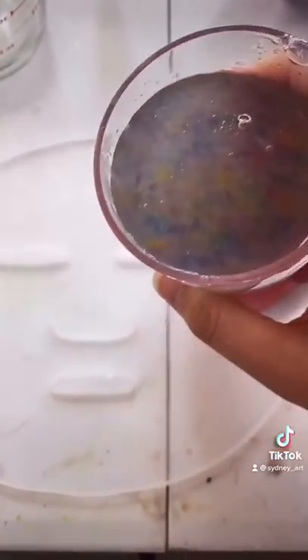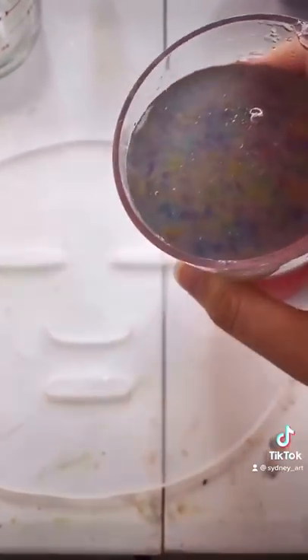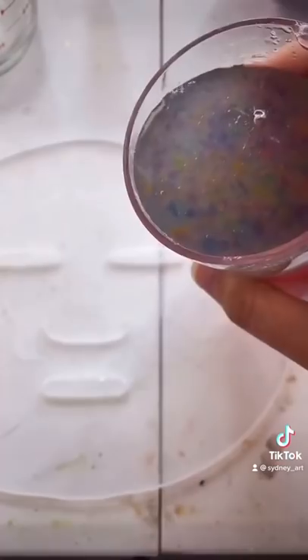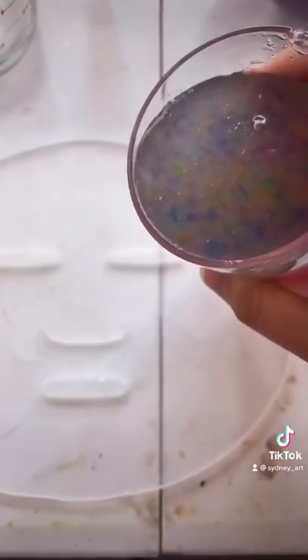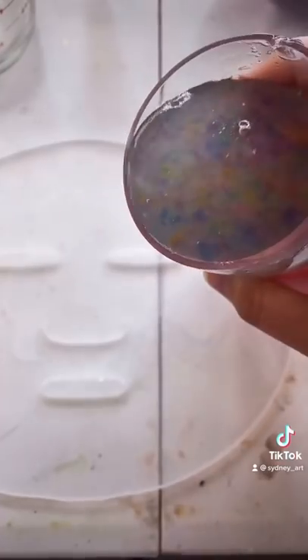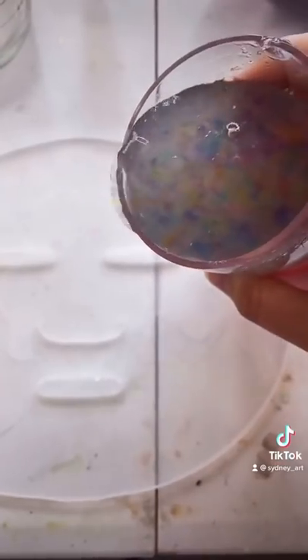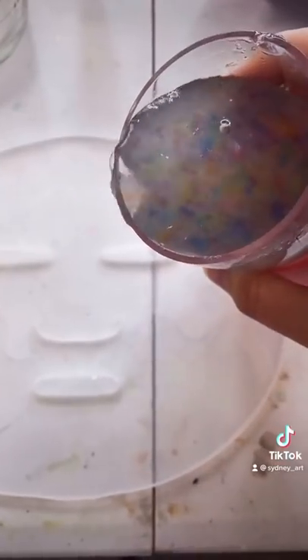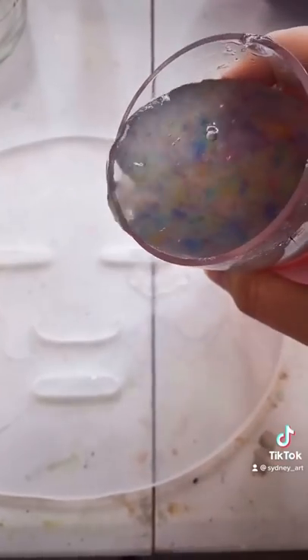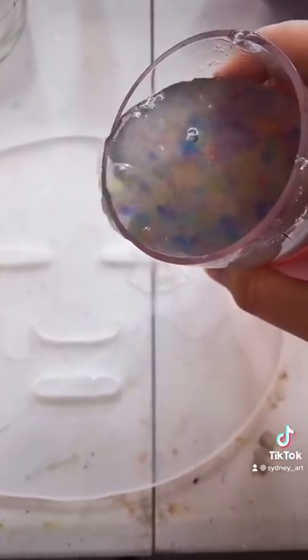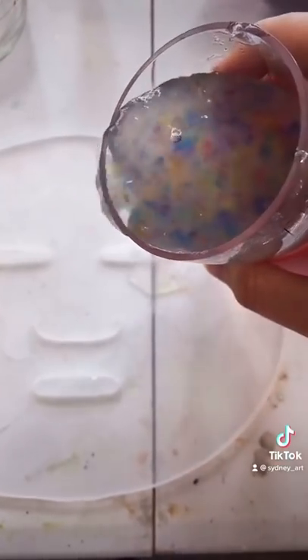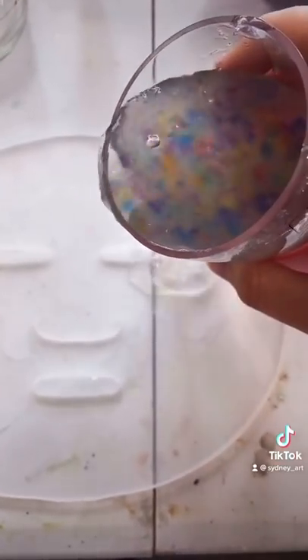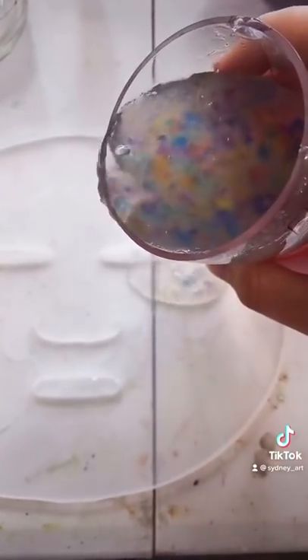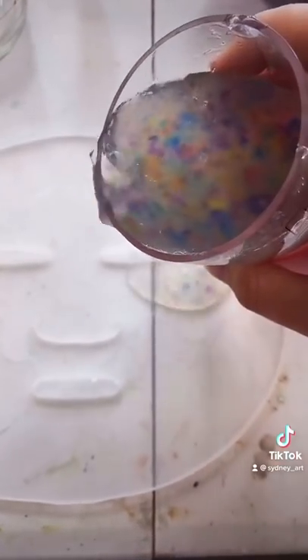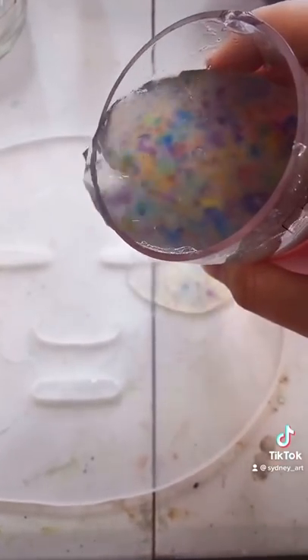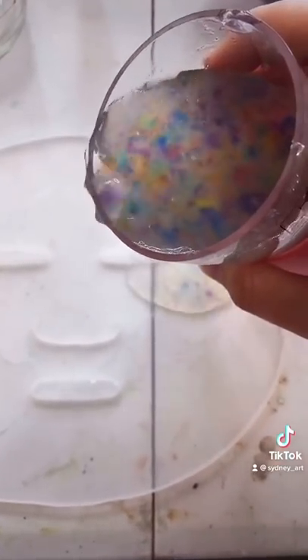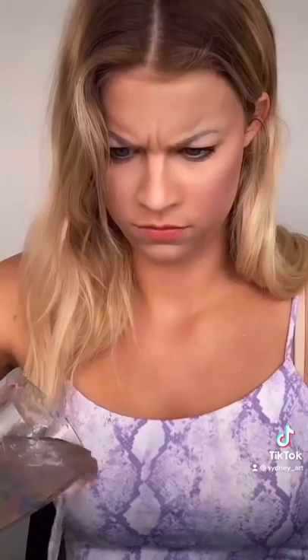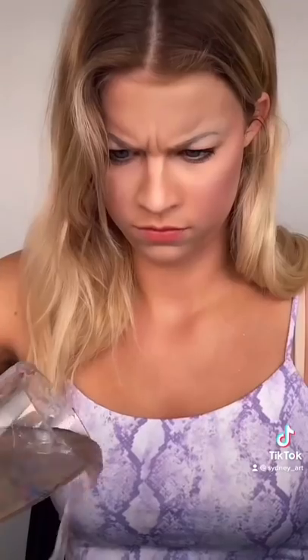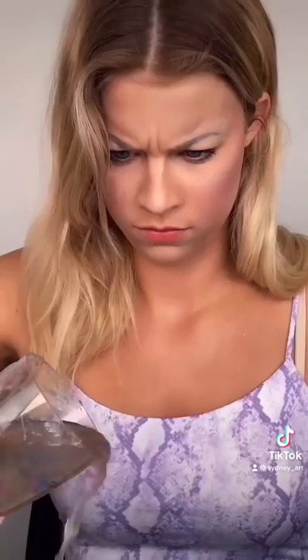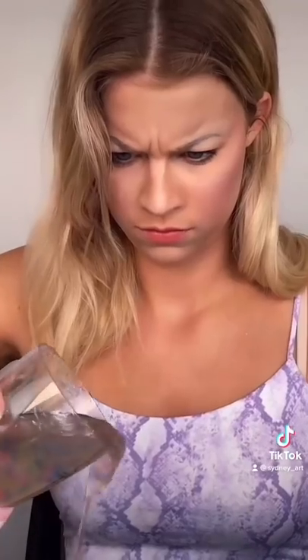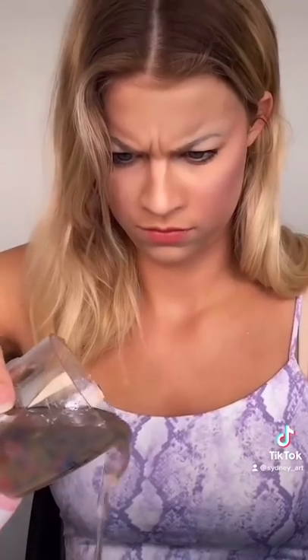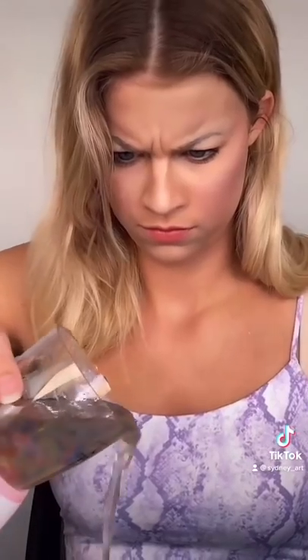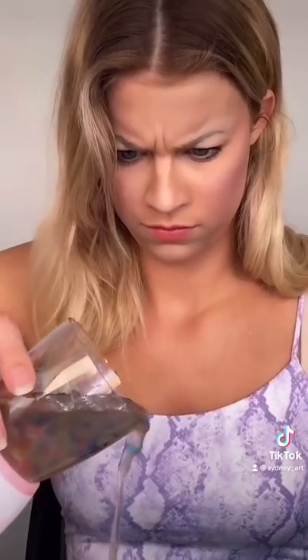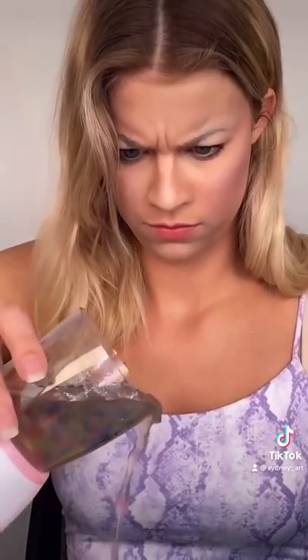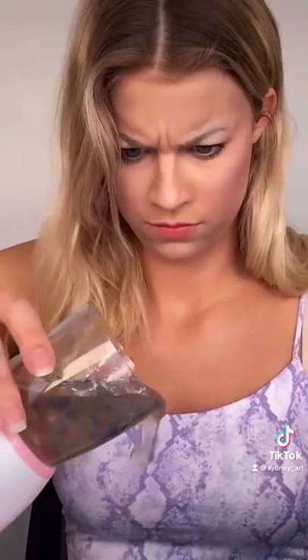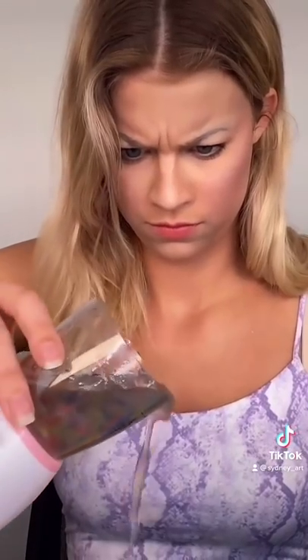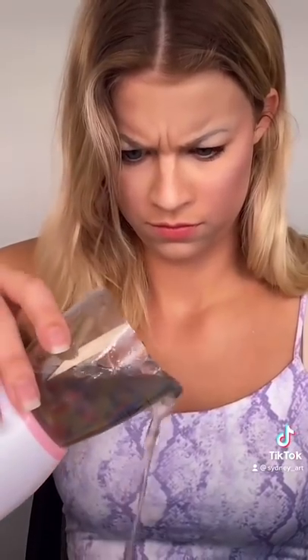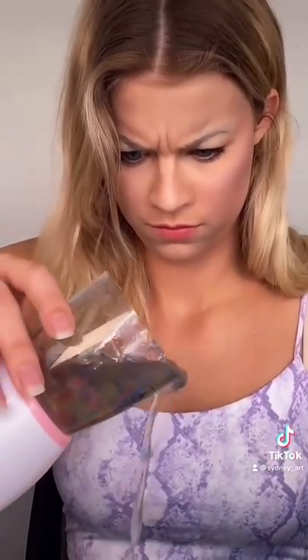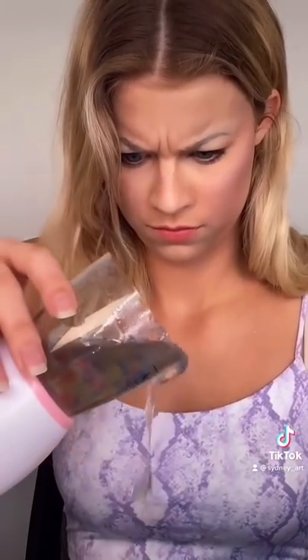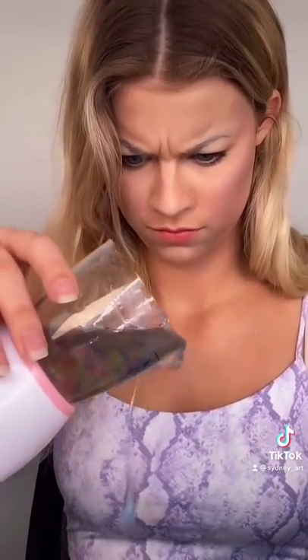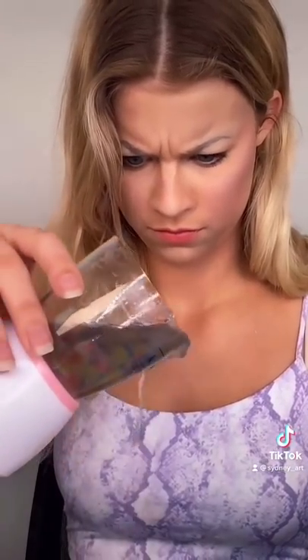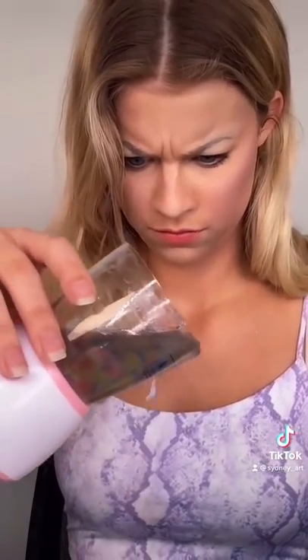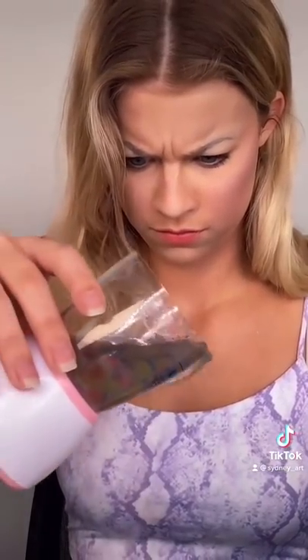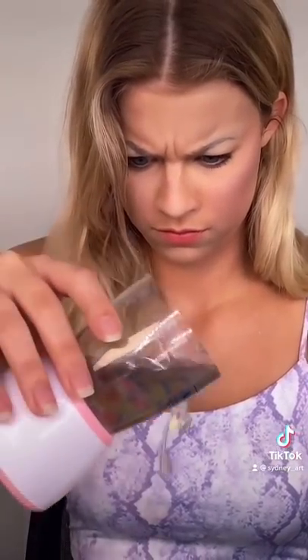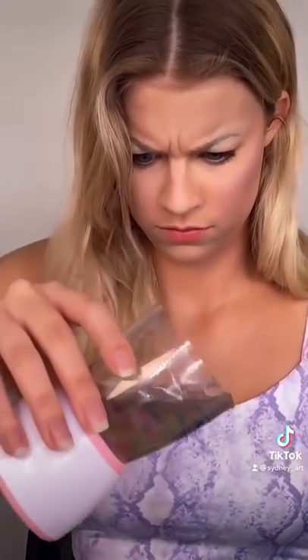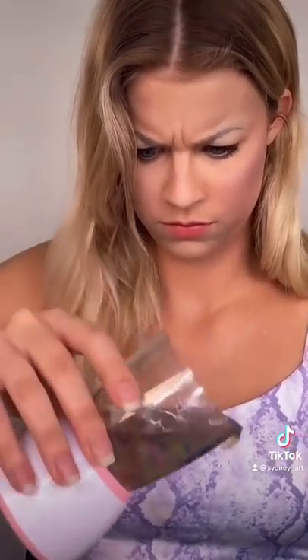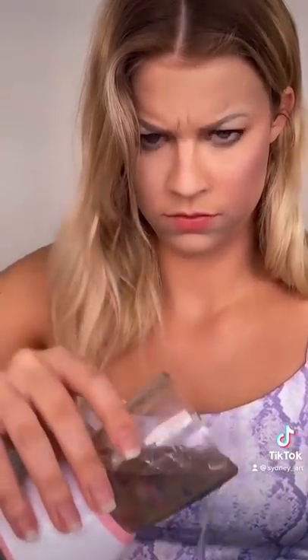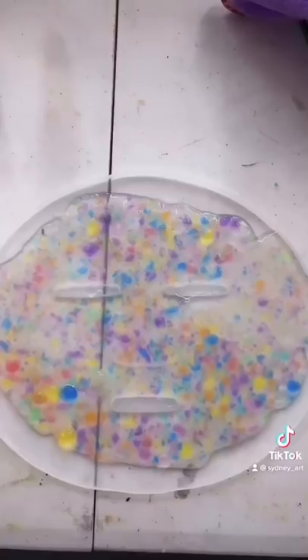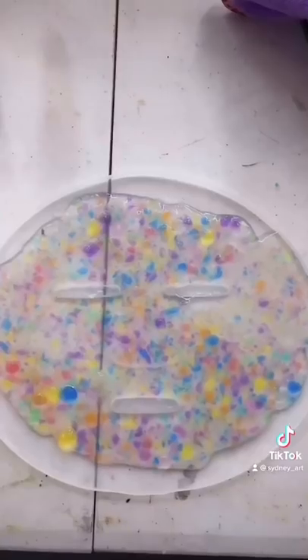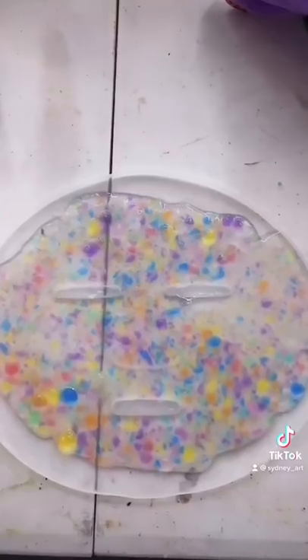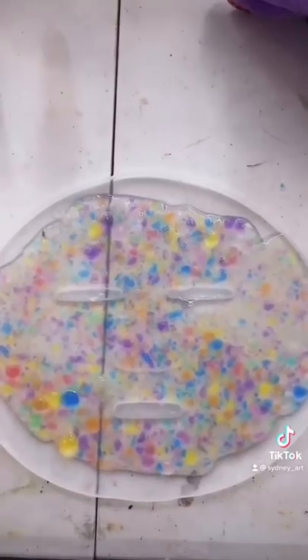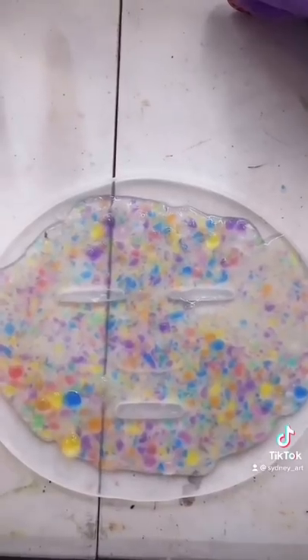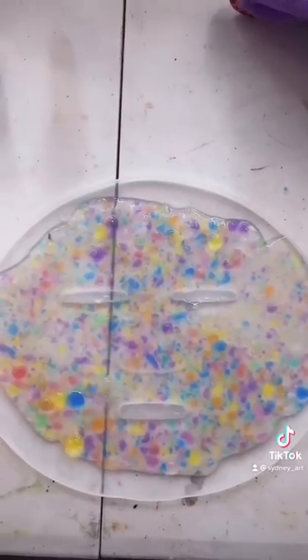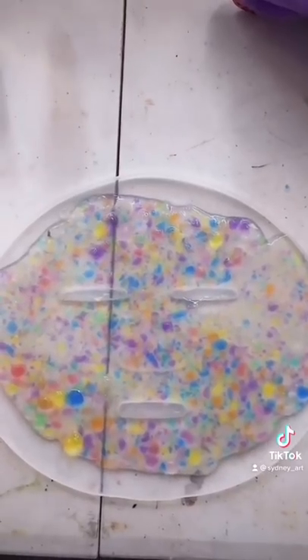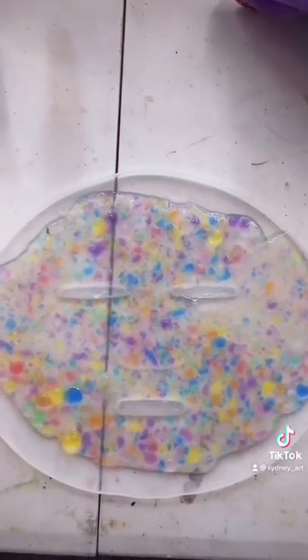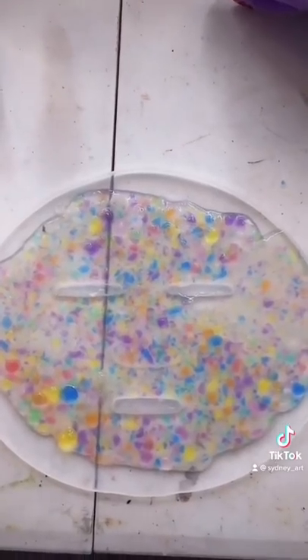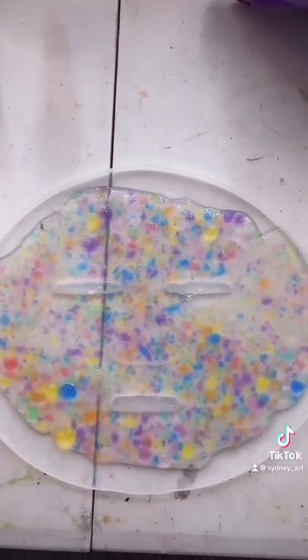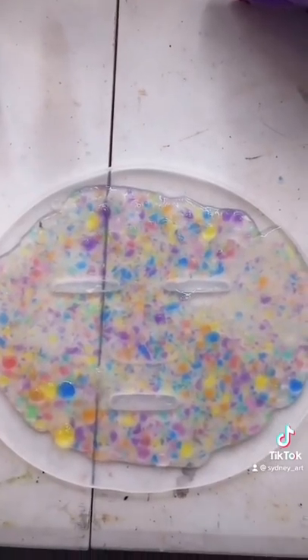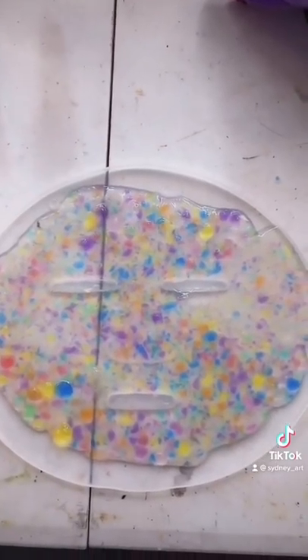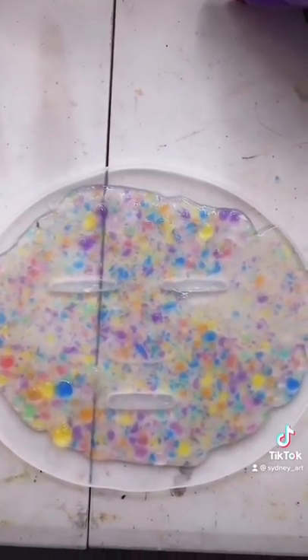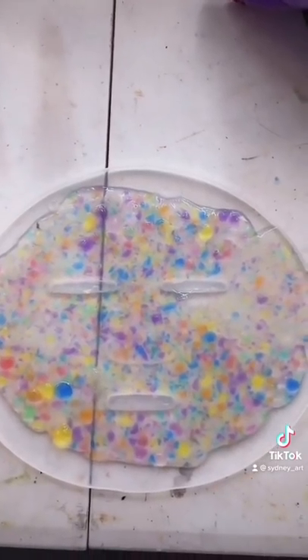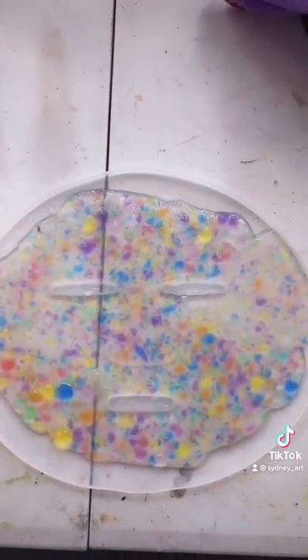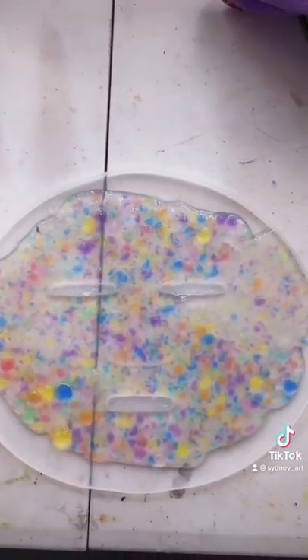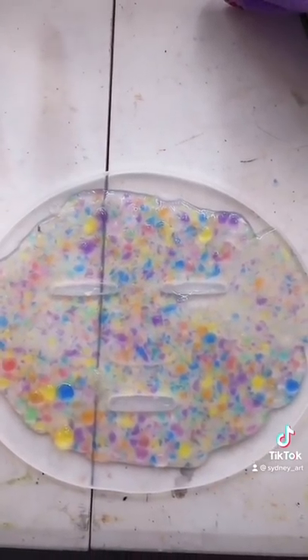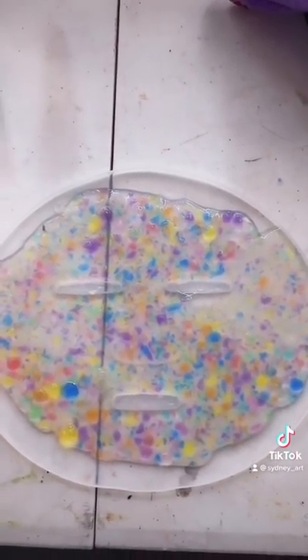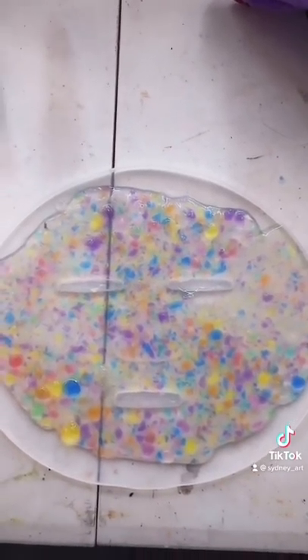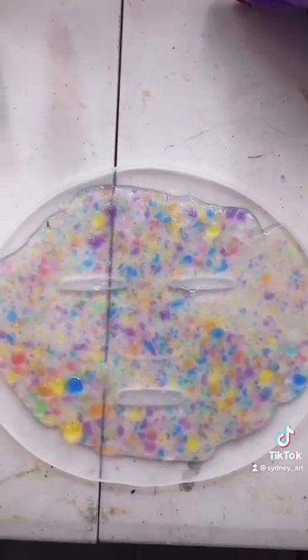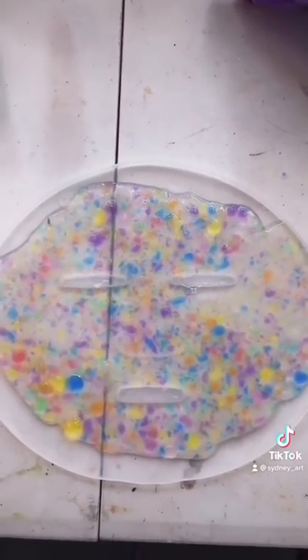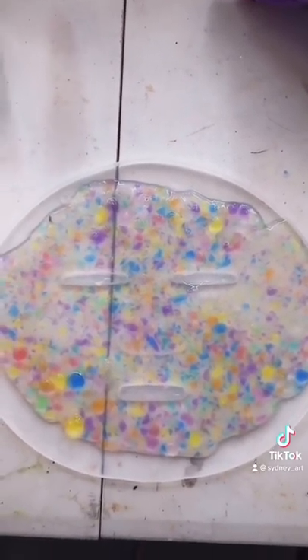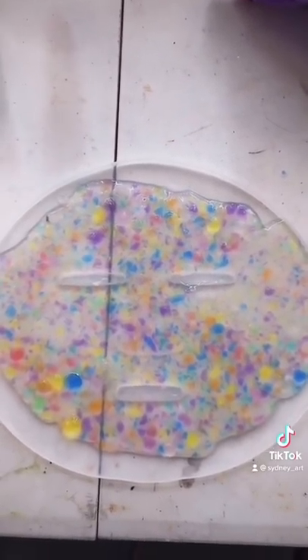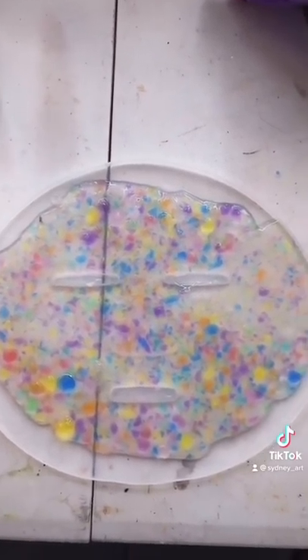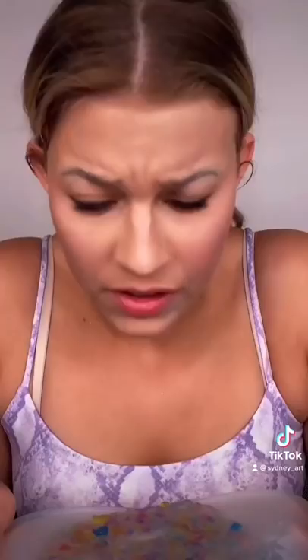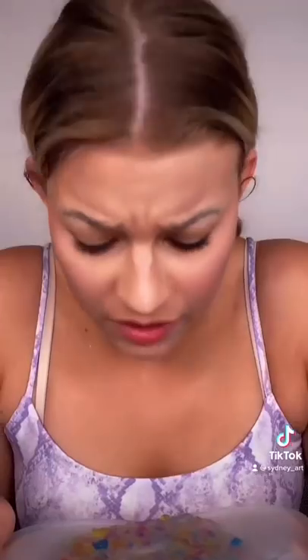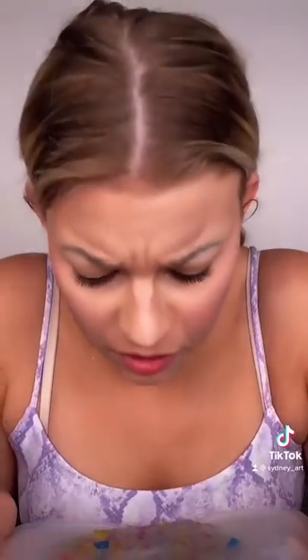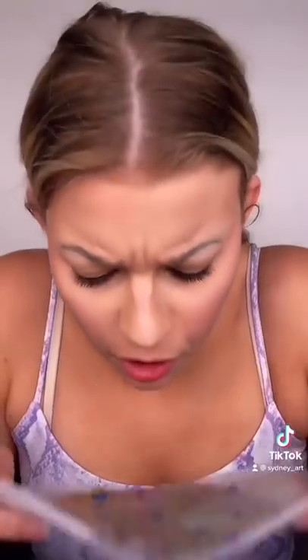So now we have to dump it in the mold. Now I'm gonna let it dry for a couple minutes and then I'm gonna try it. Let's go!